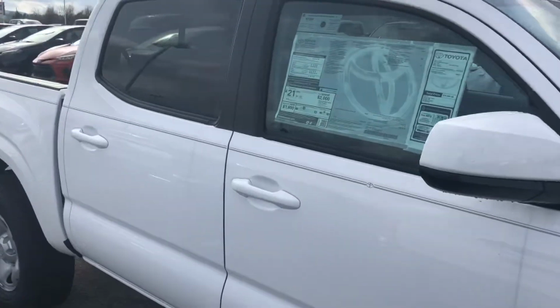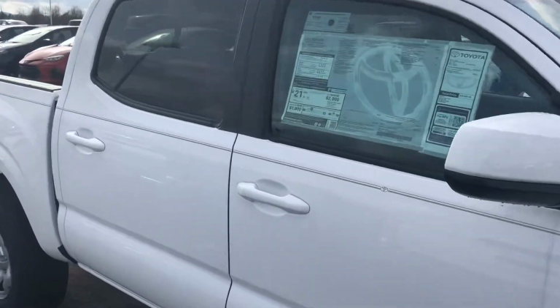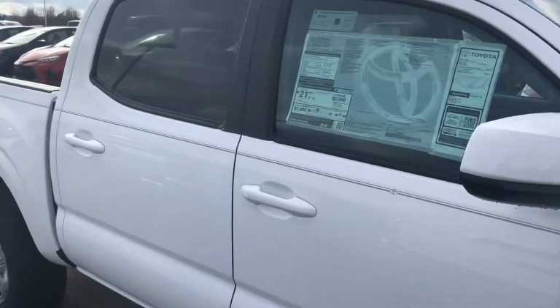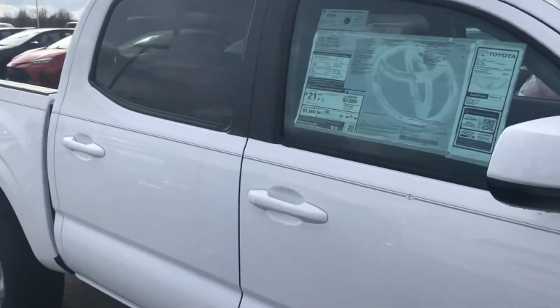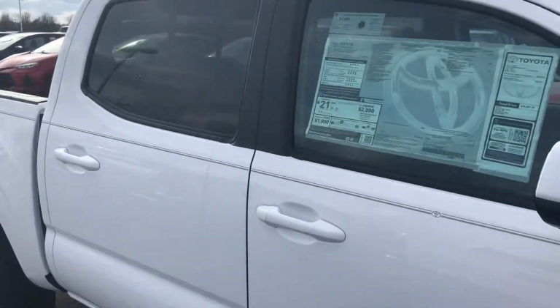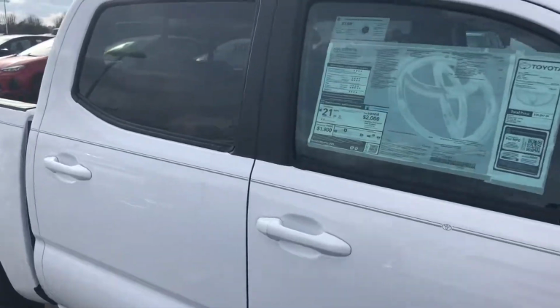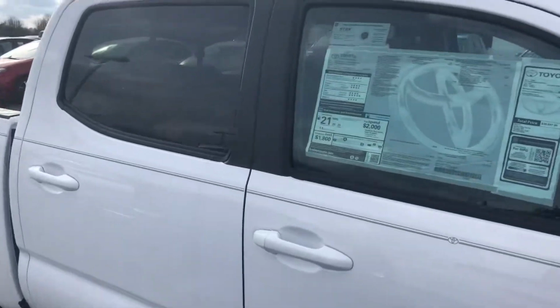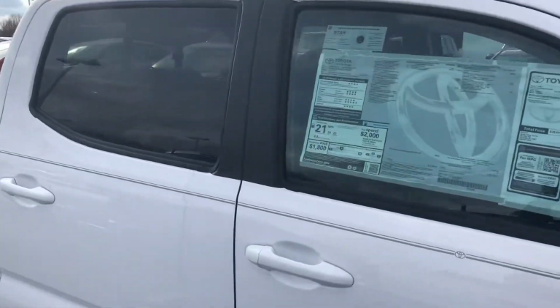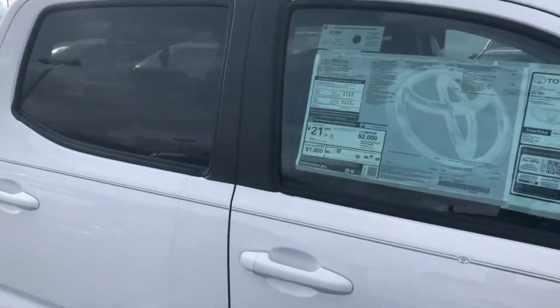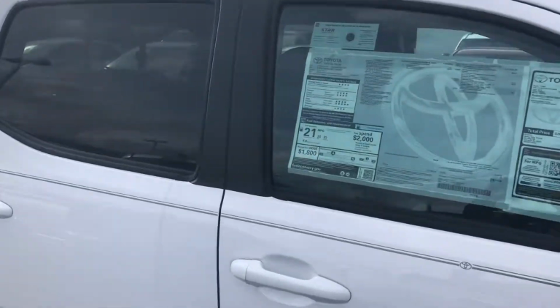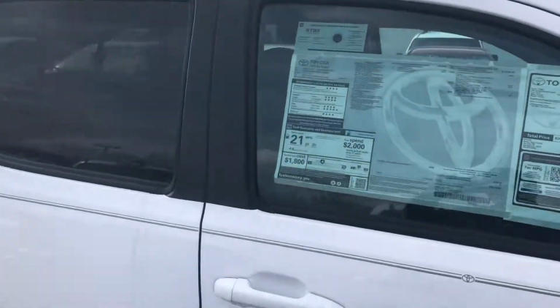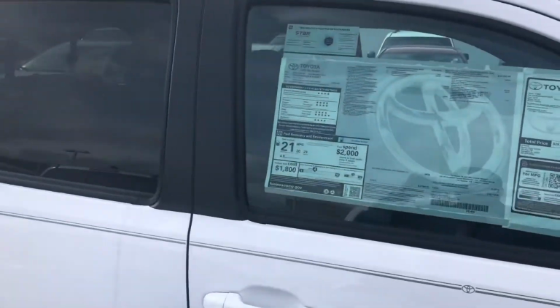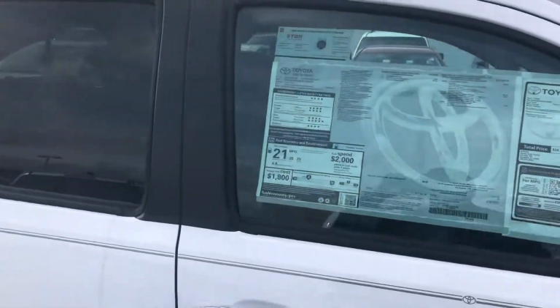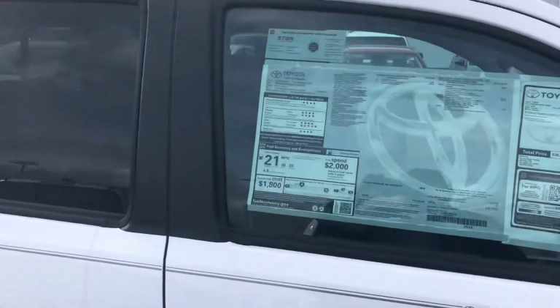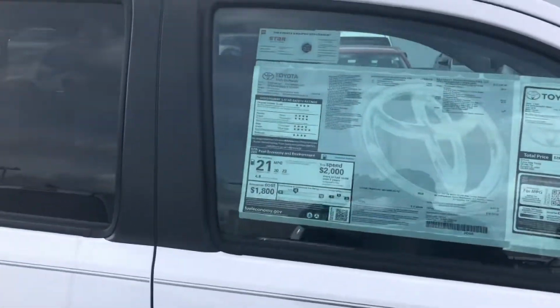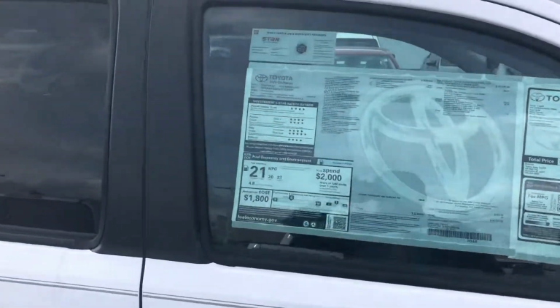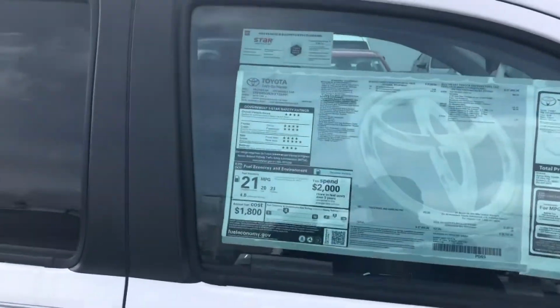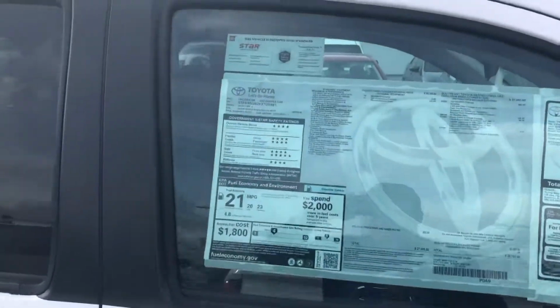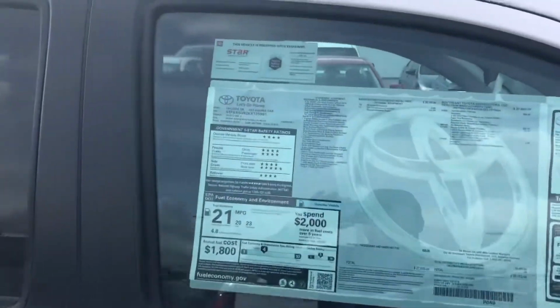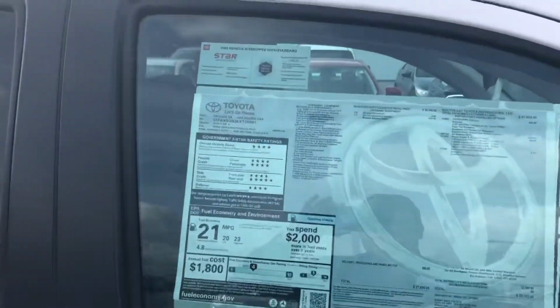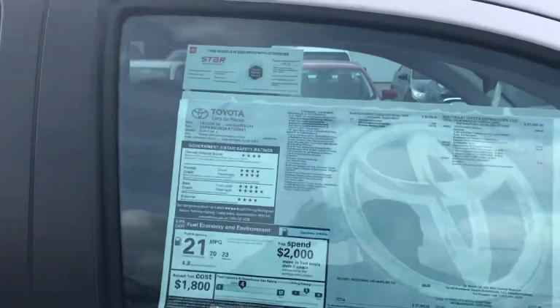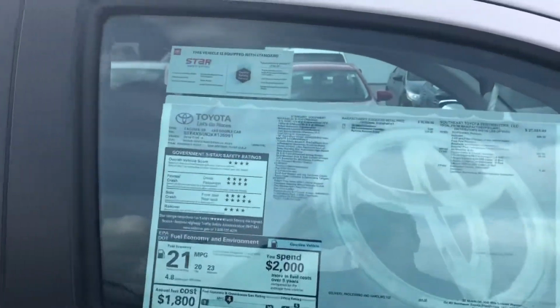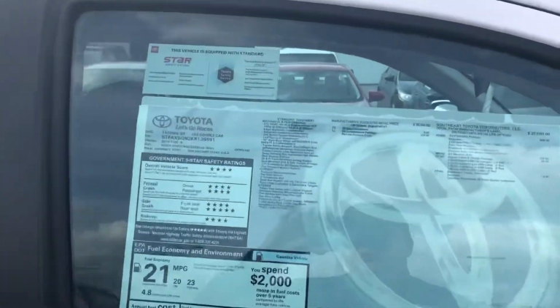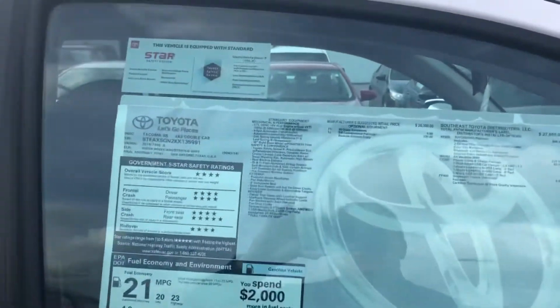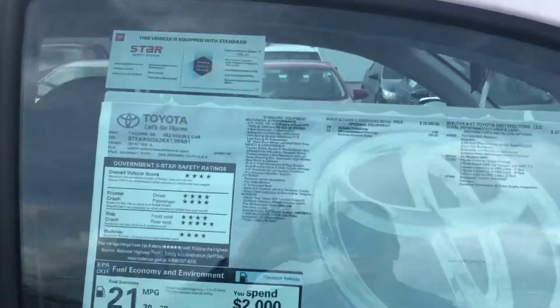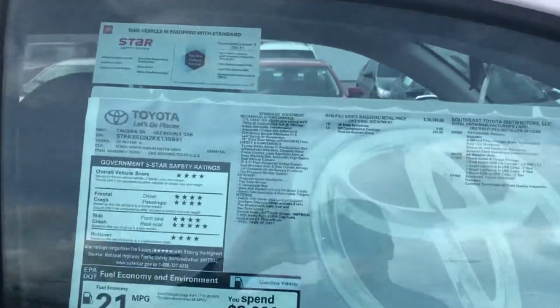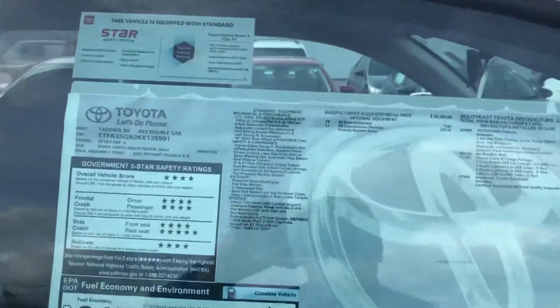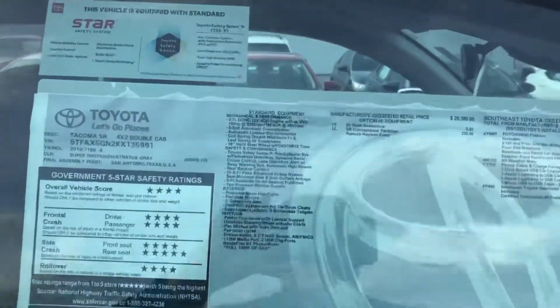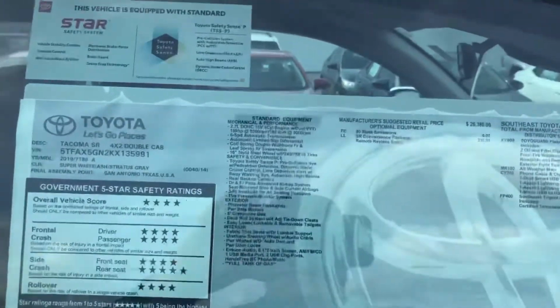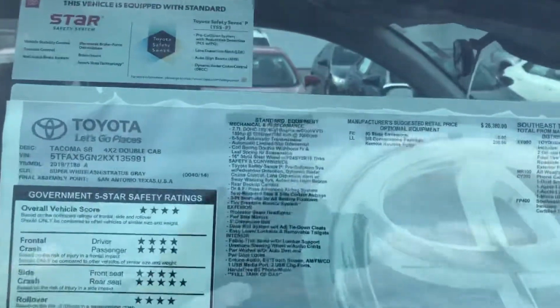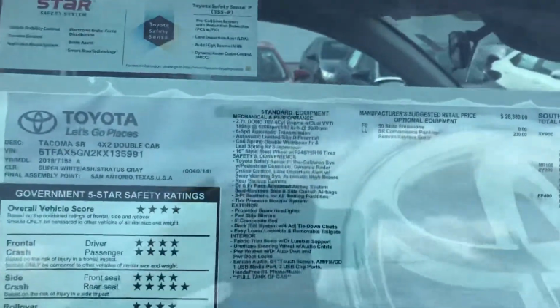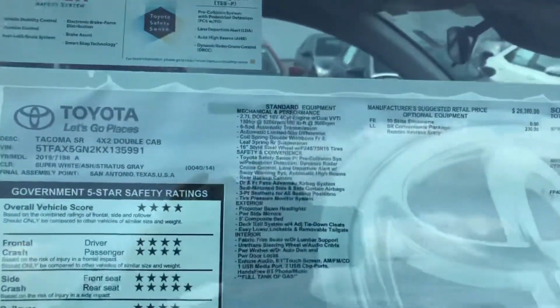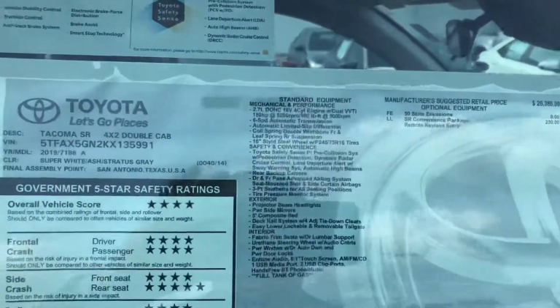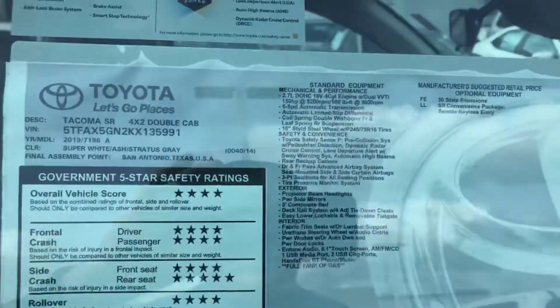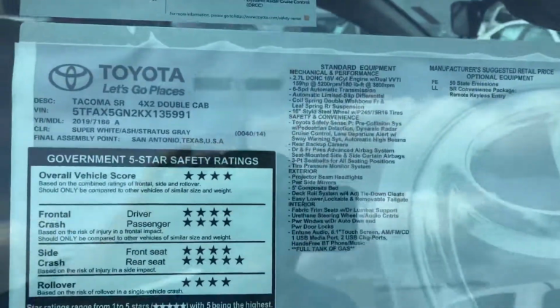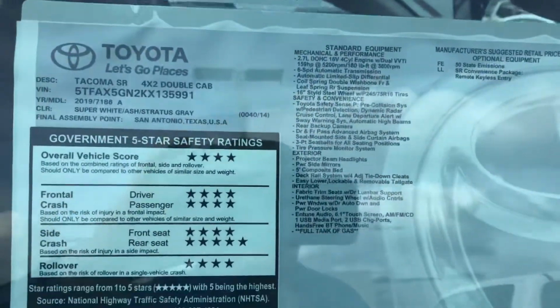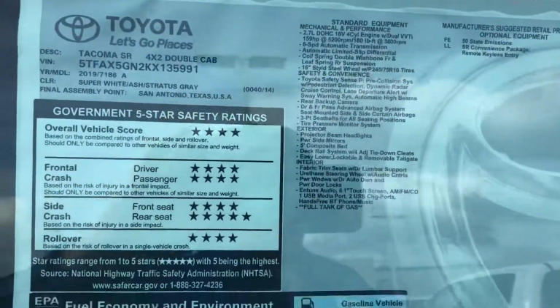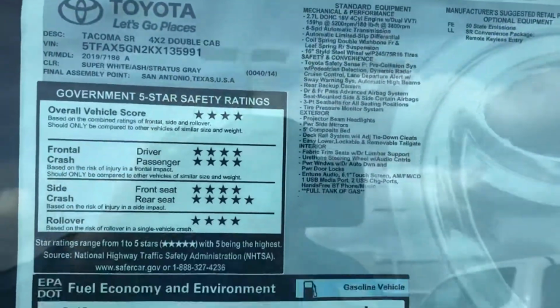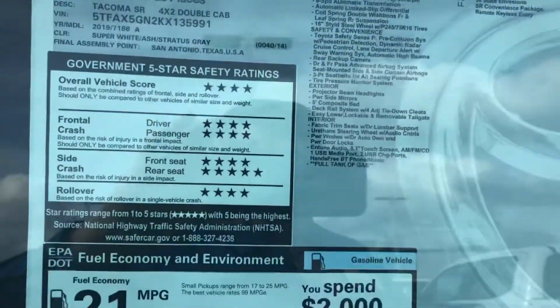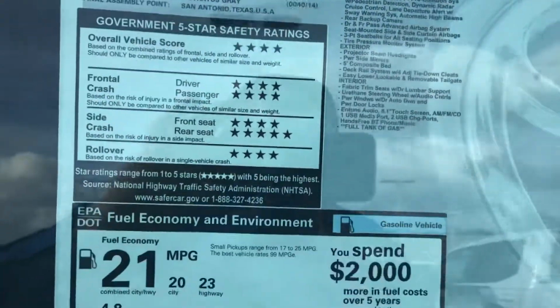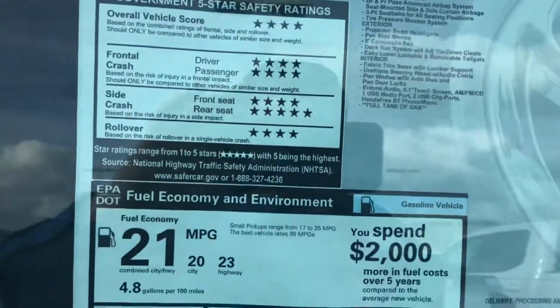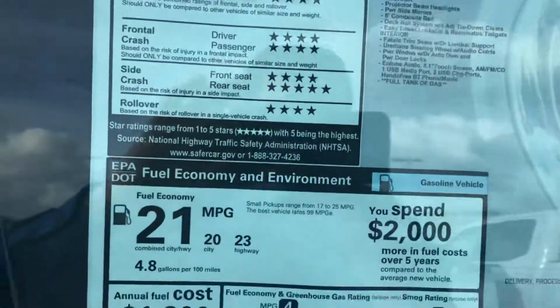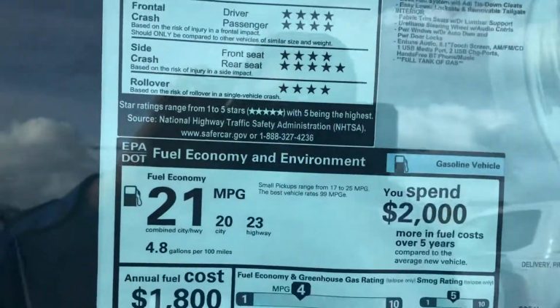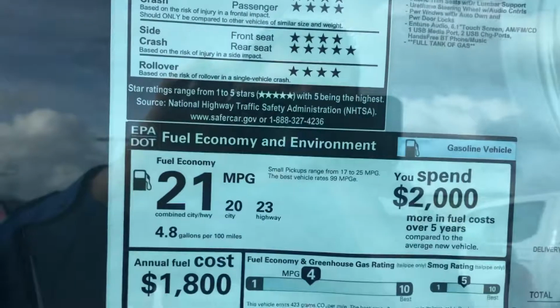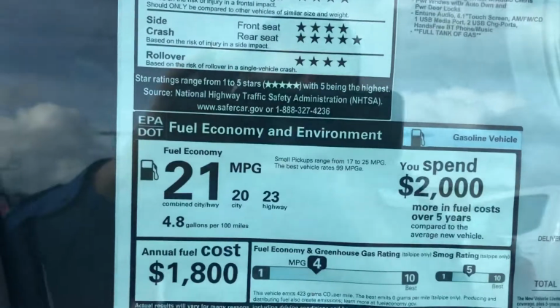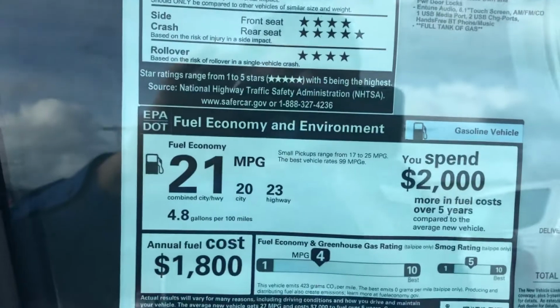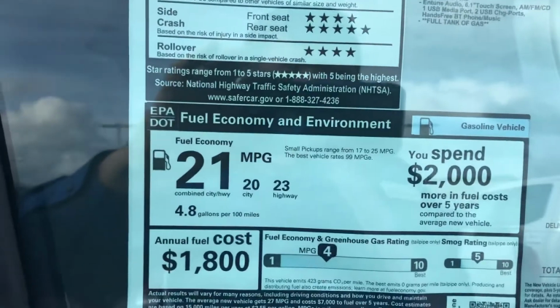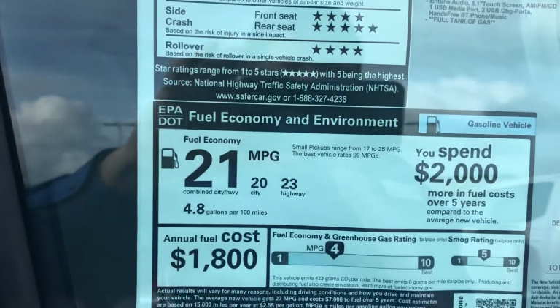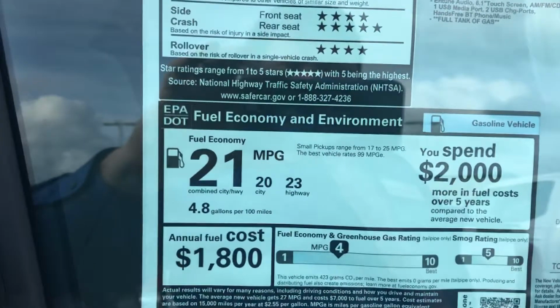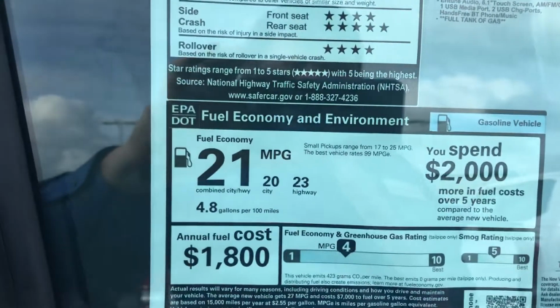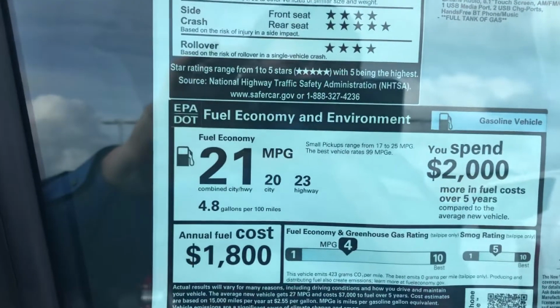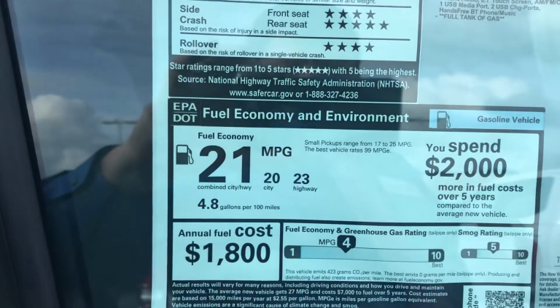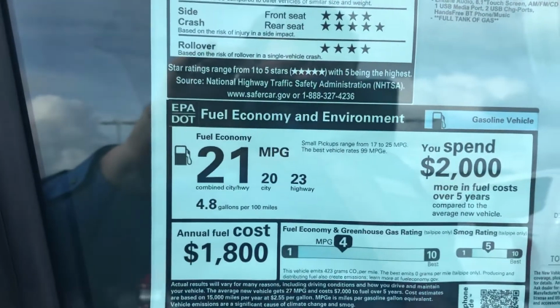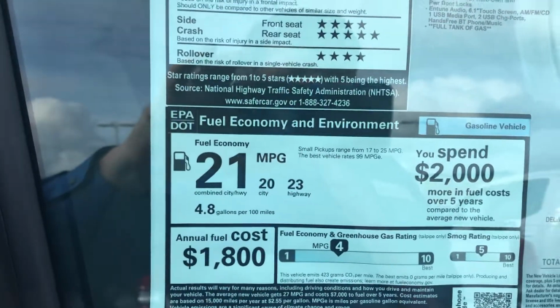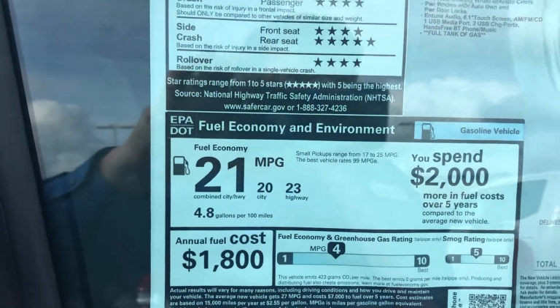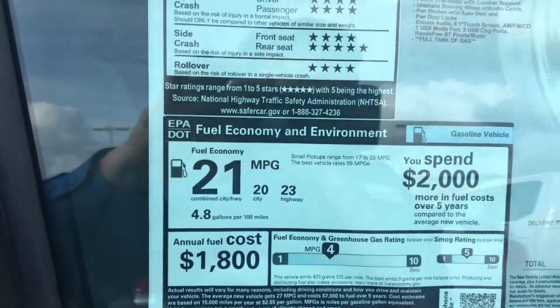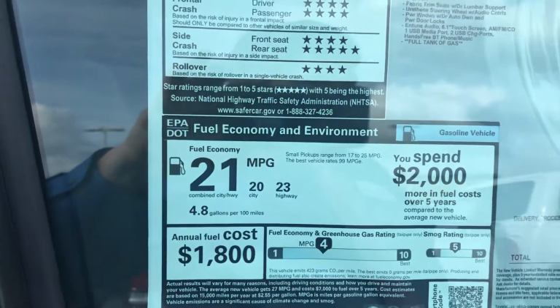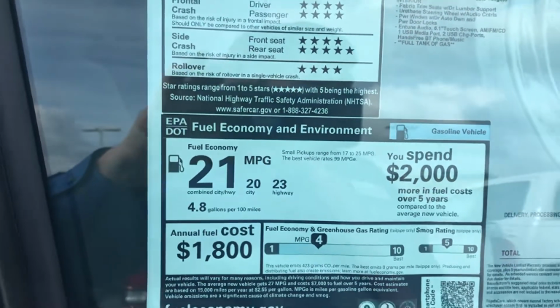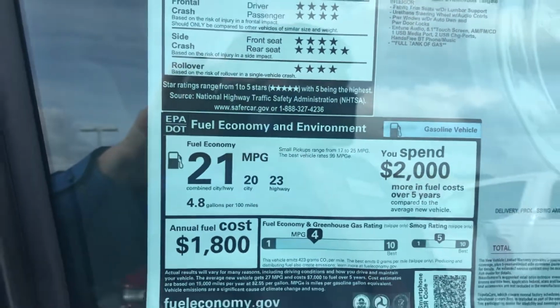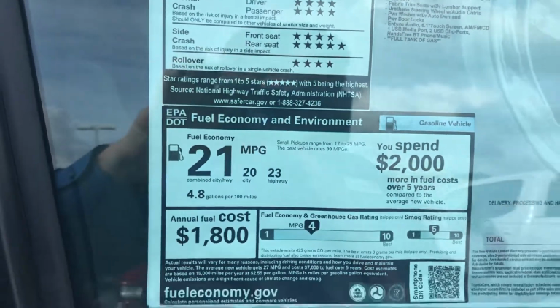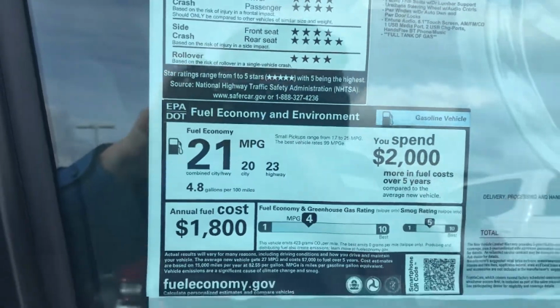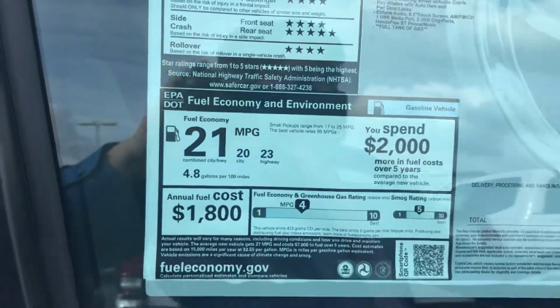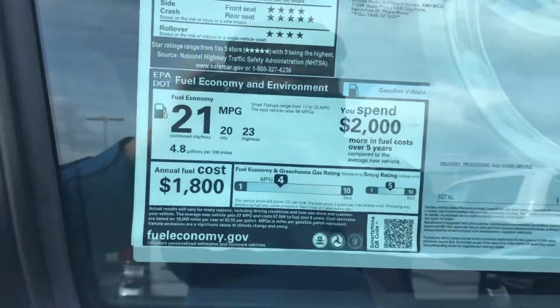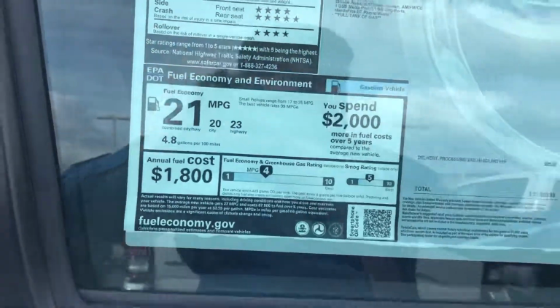This is a 2.7 liter 4-cylinder, about 159 horsepower. Gas mileage is 20, 21, 23.